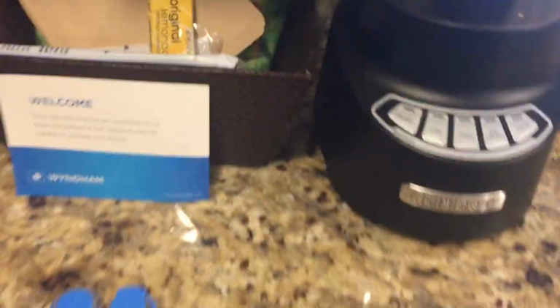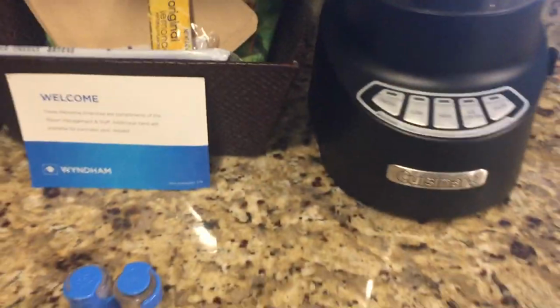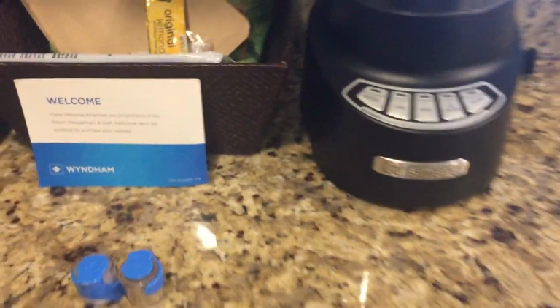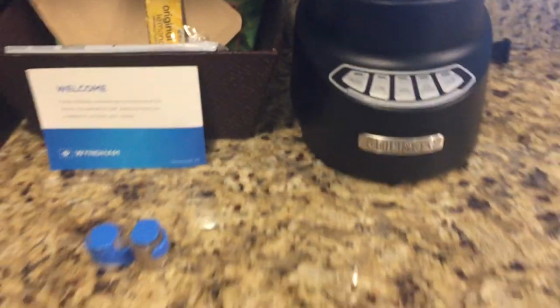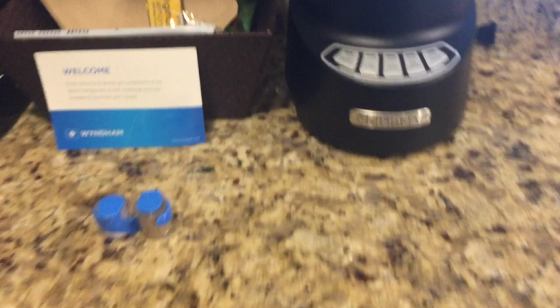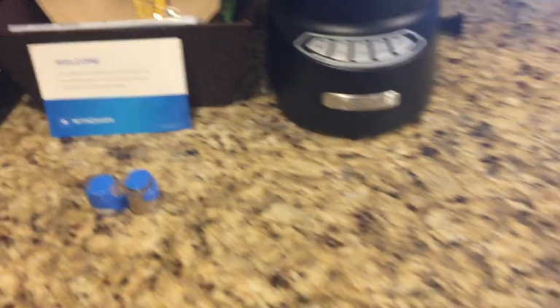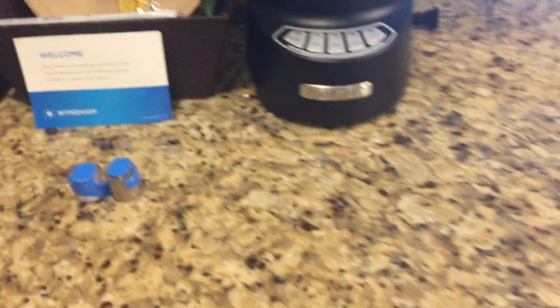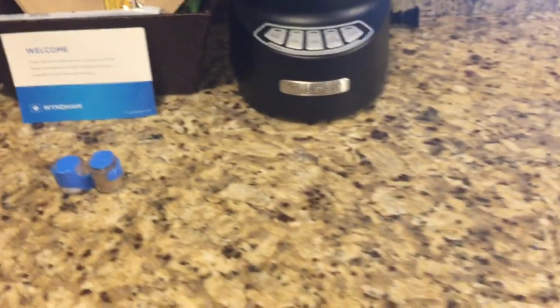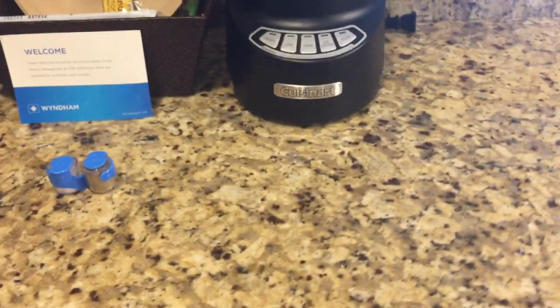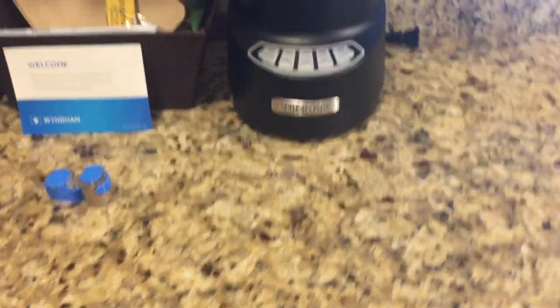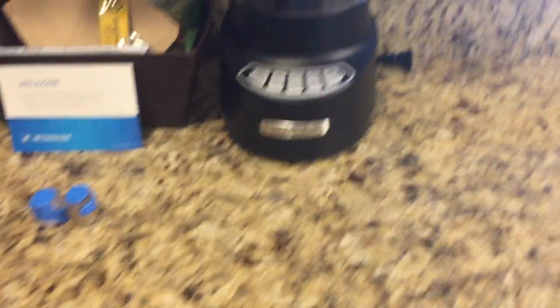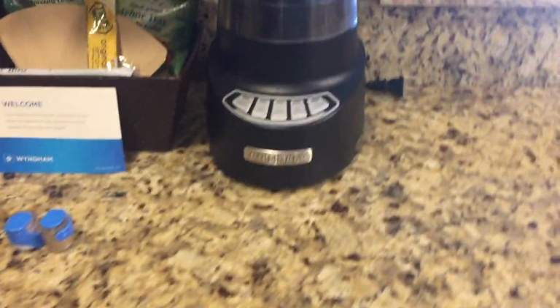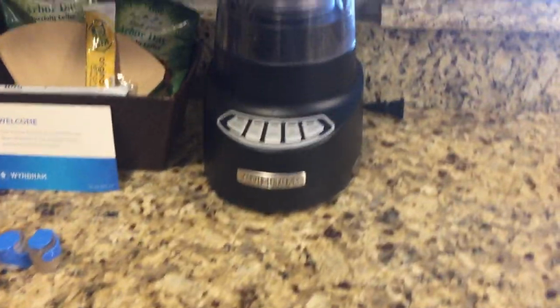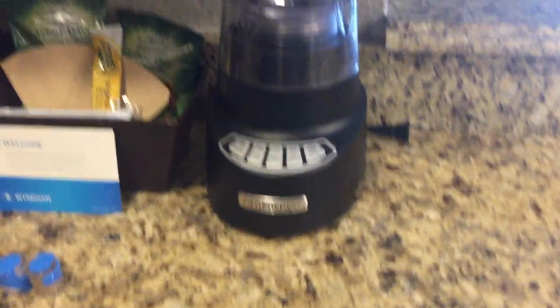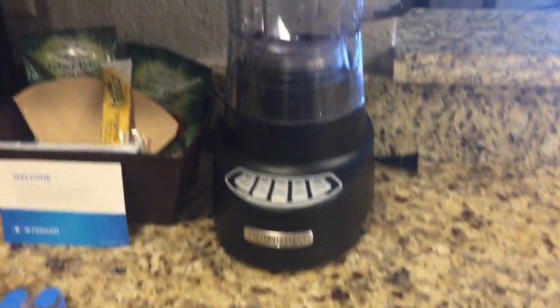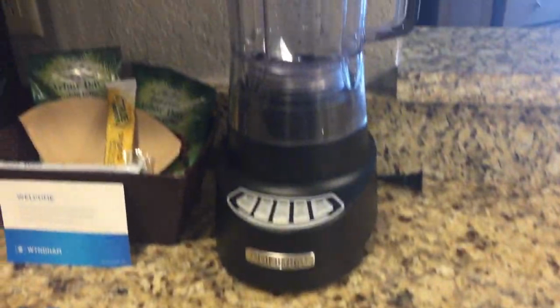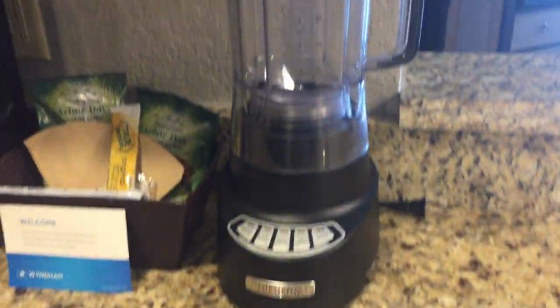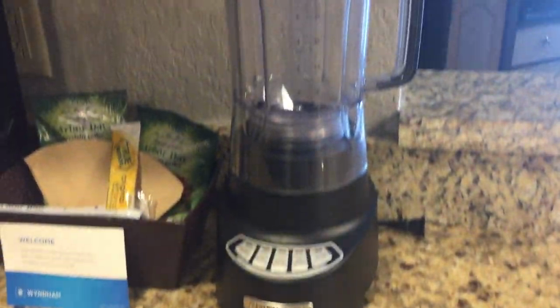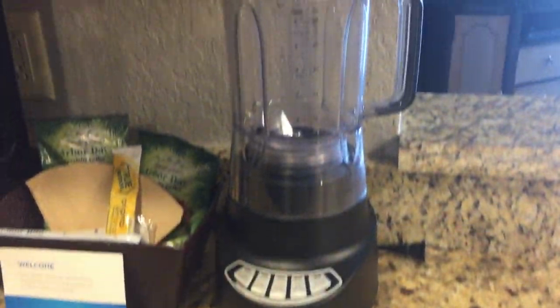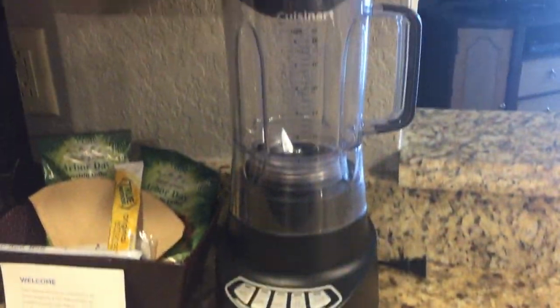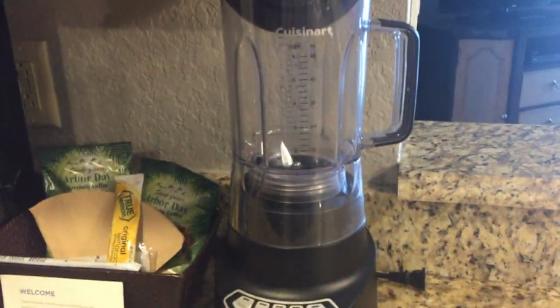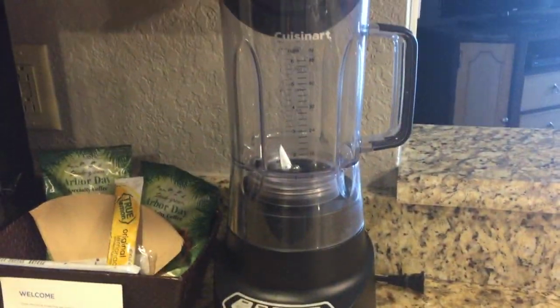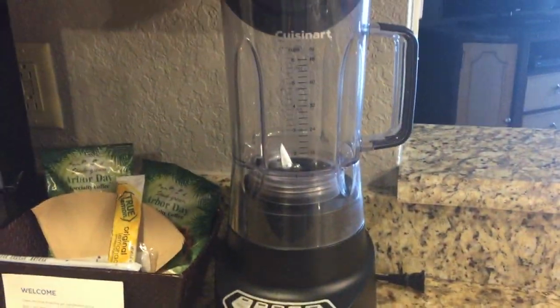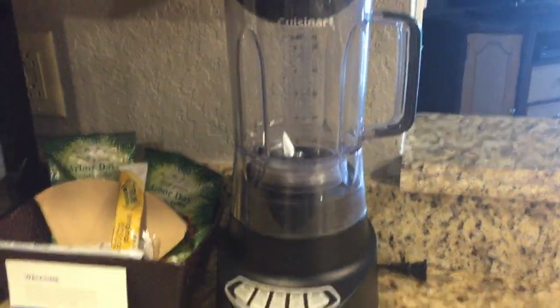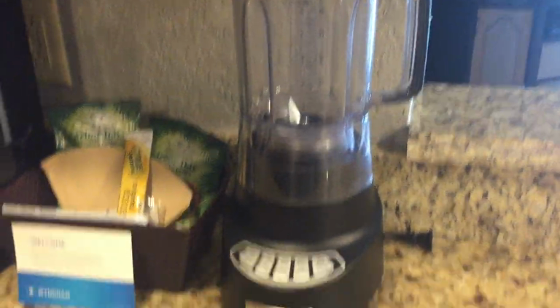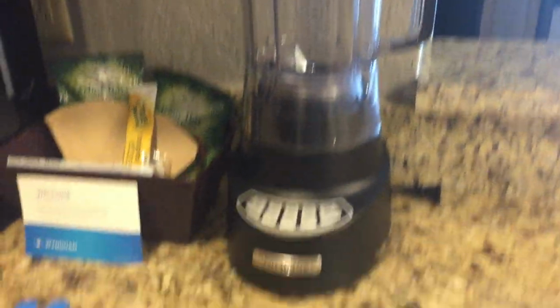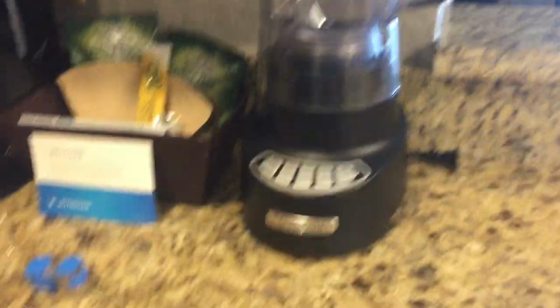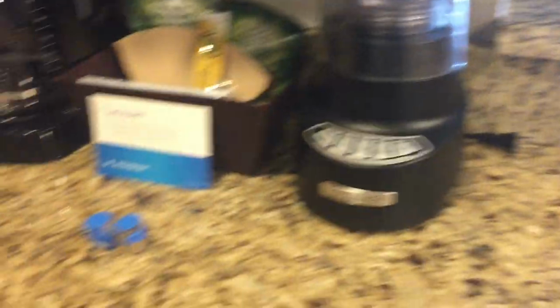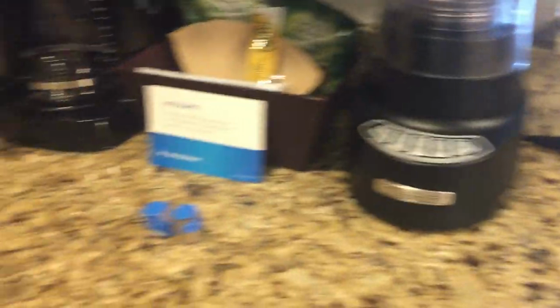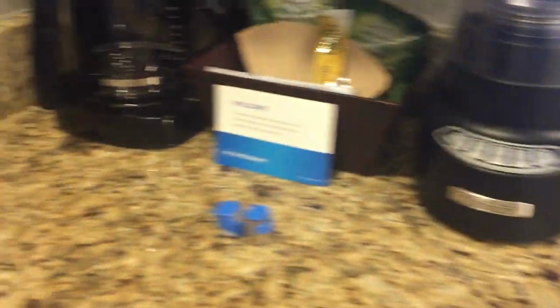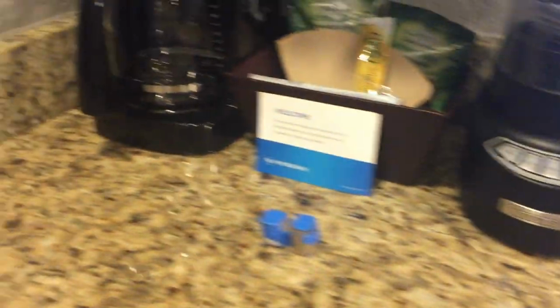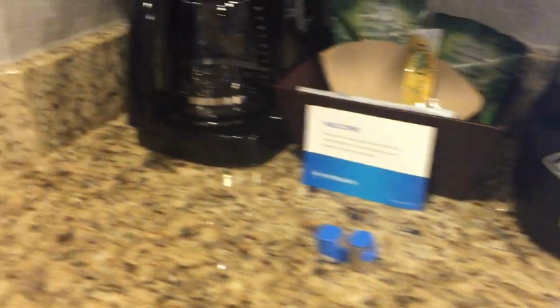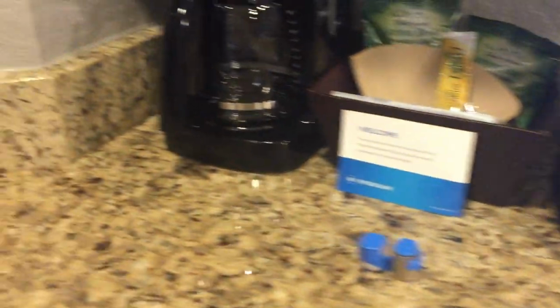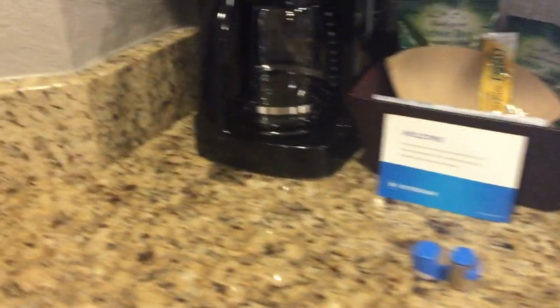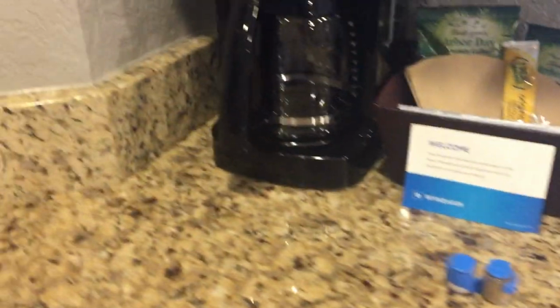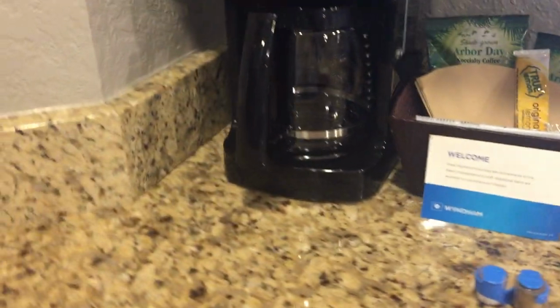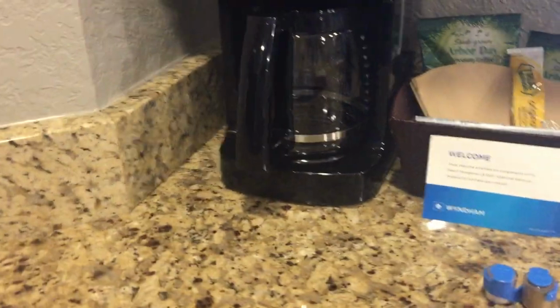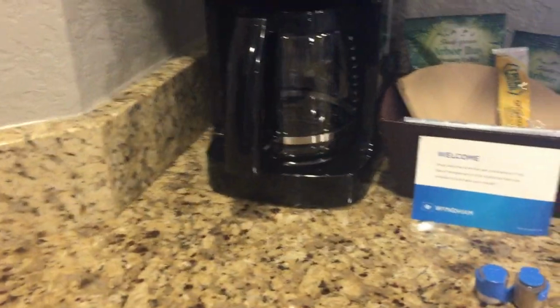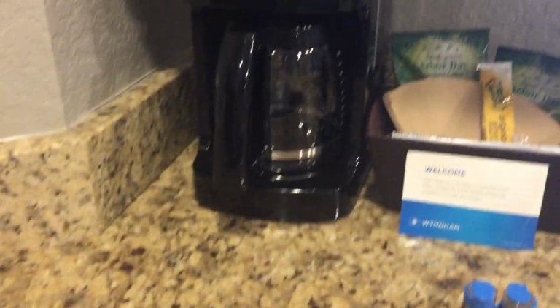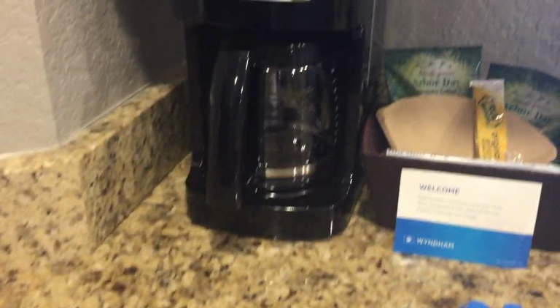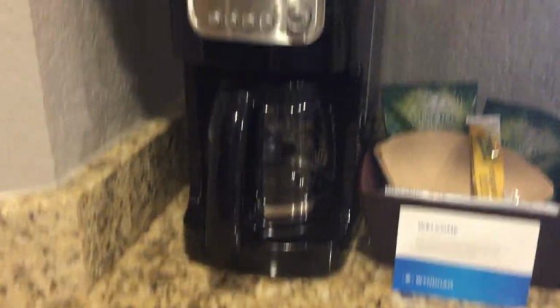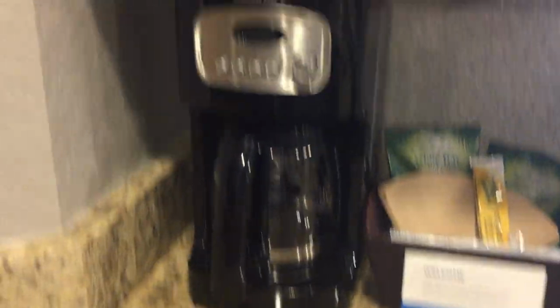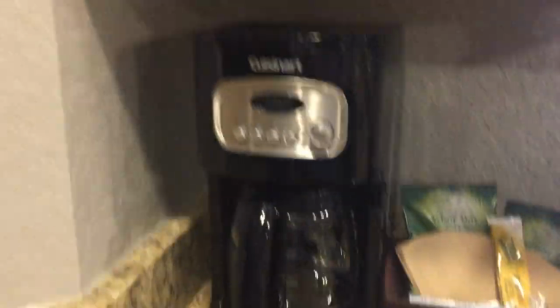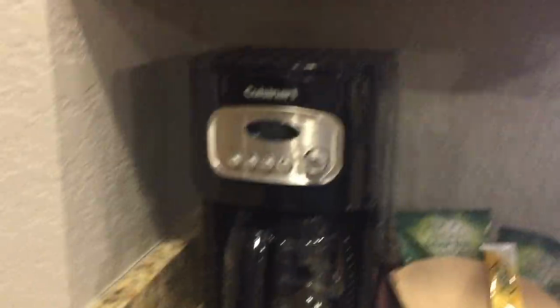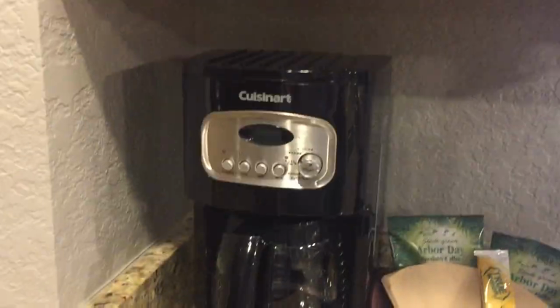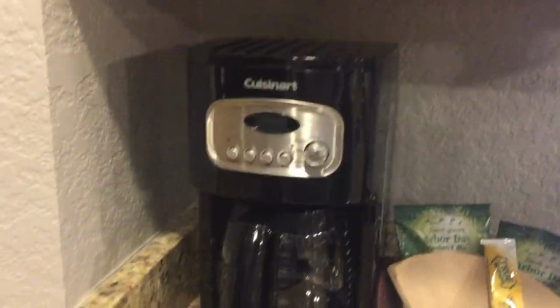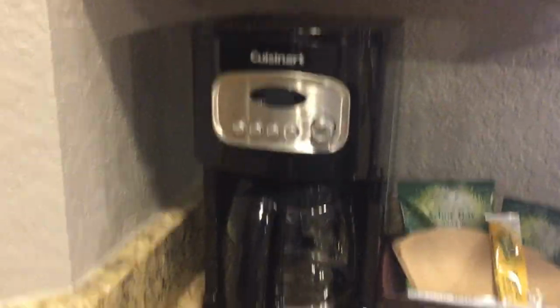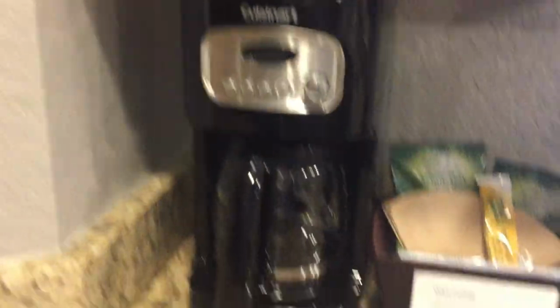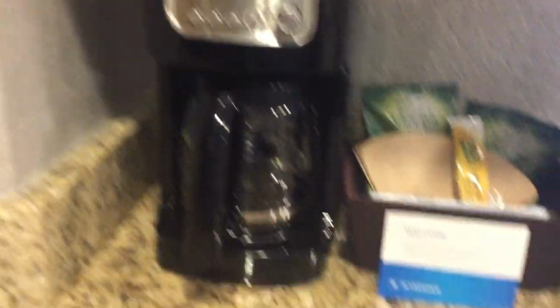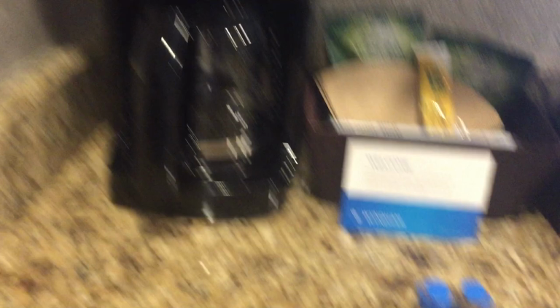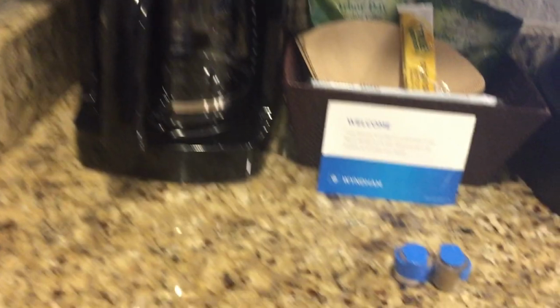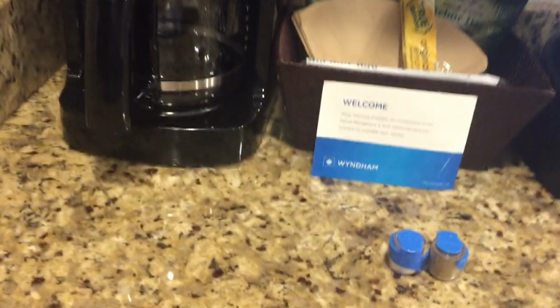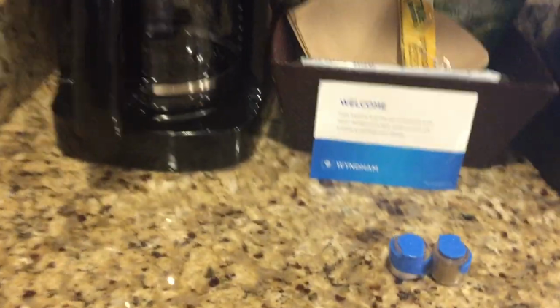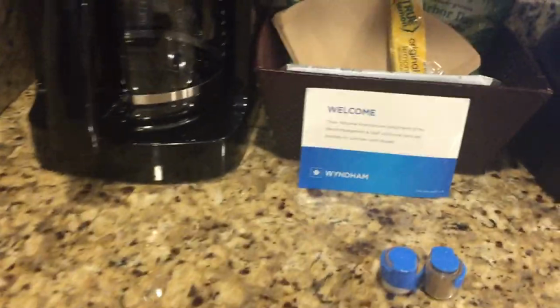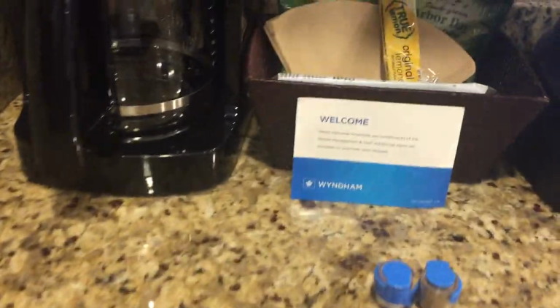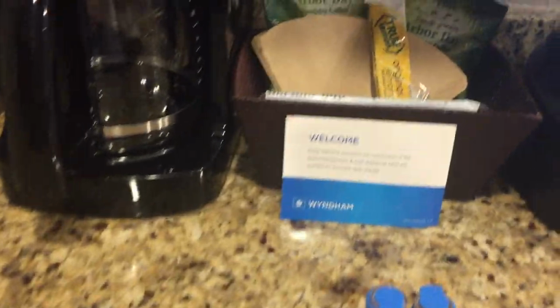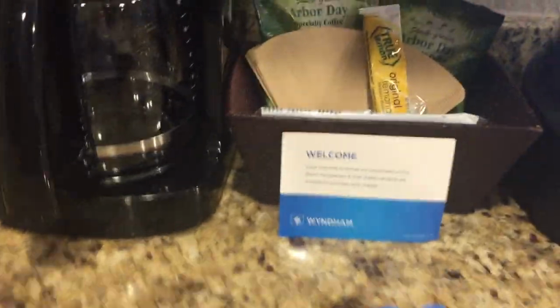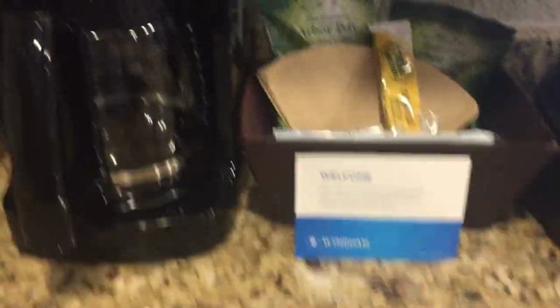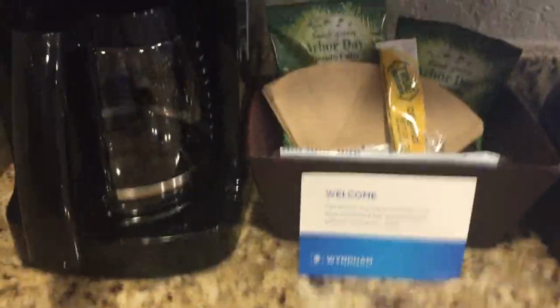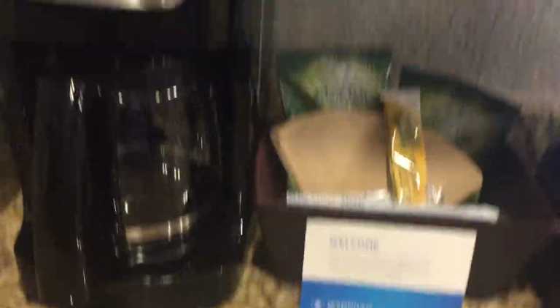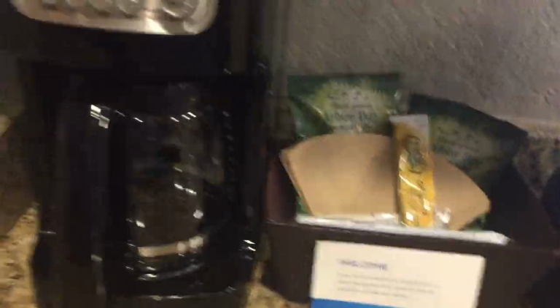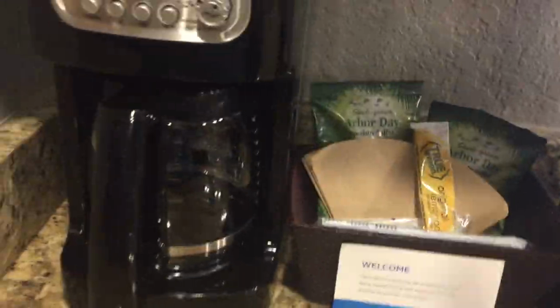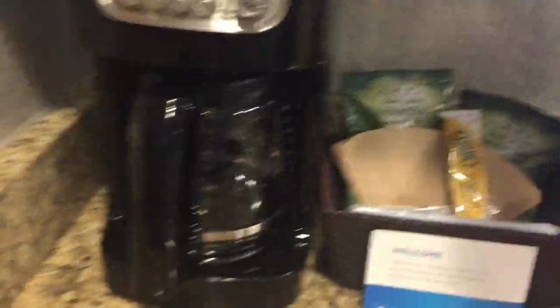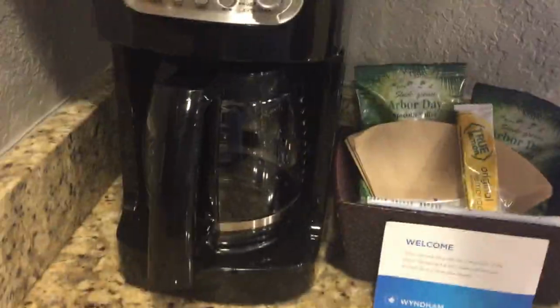You do get a blender and a coffee maker. Sorry, no K-cups though.